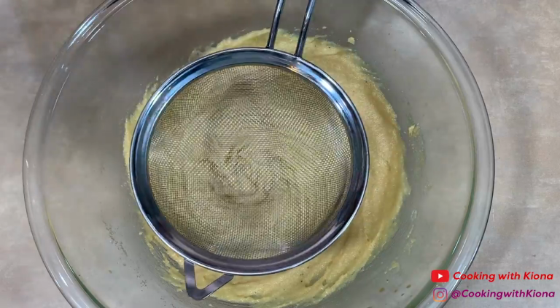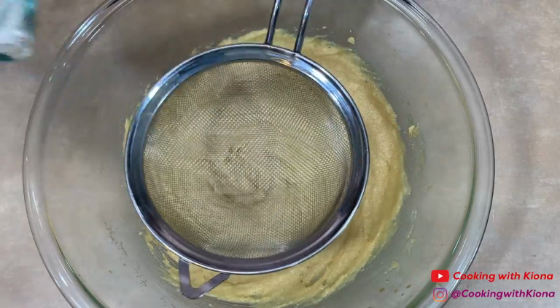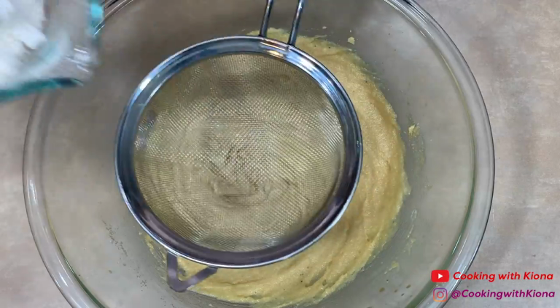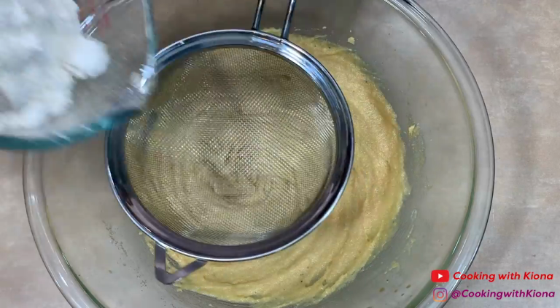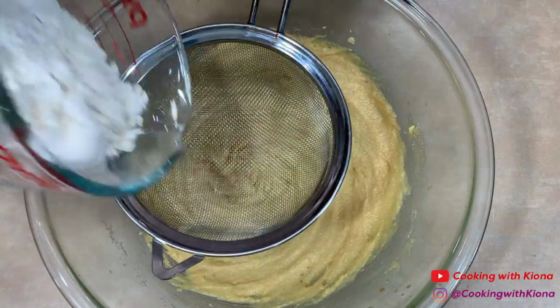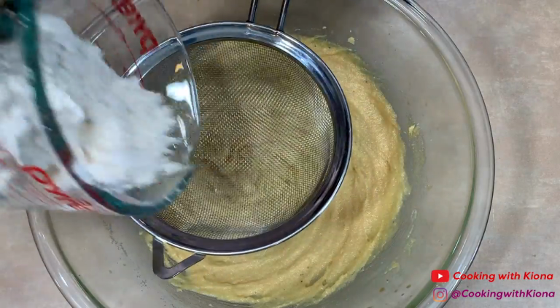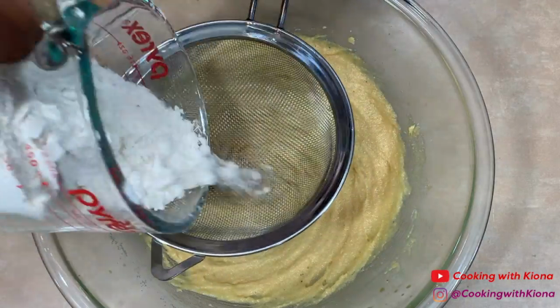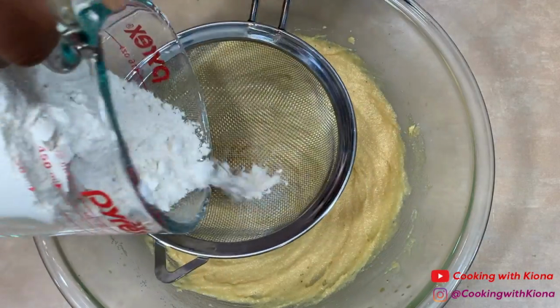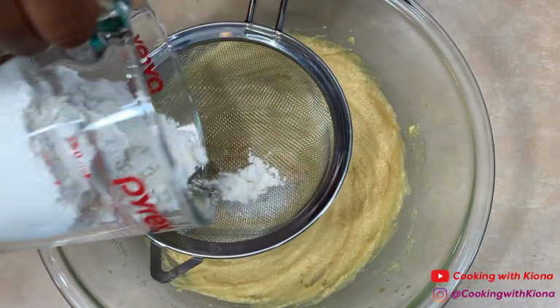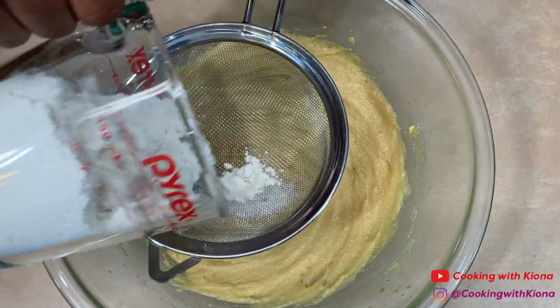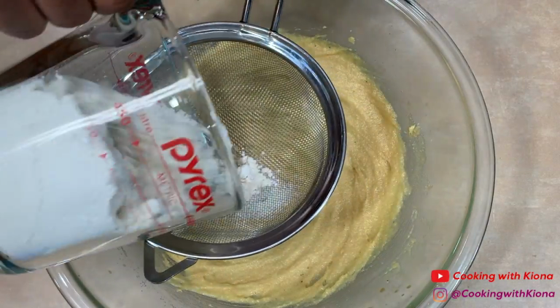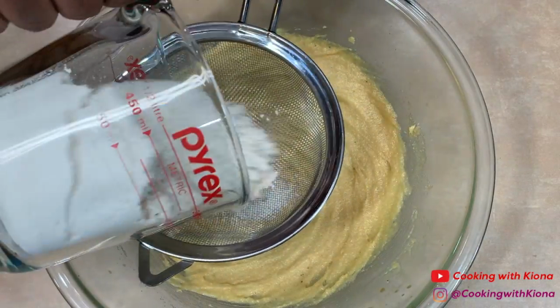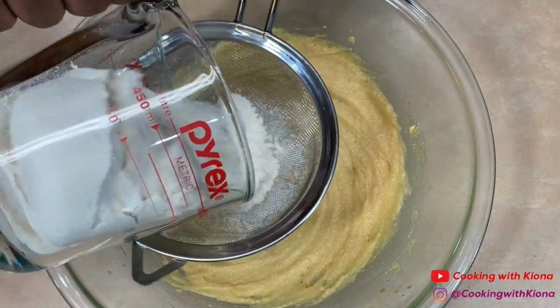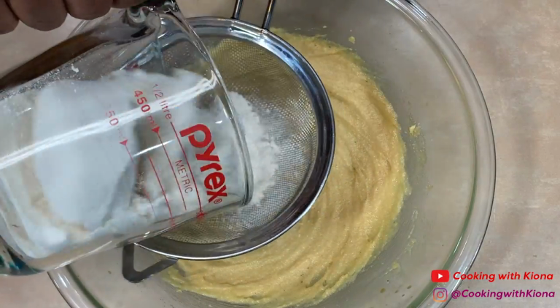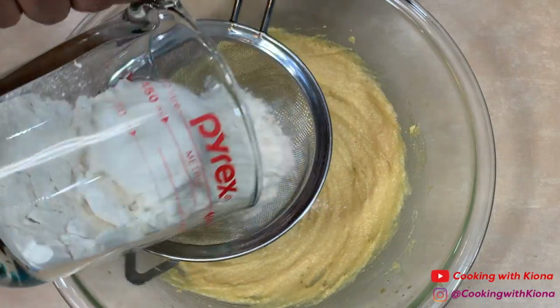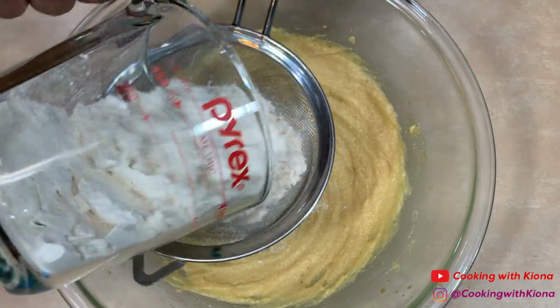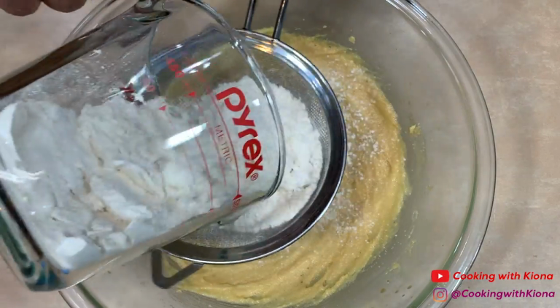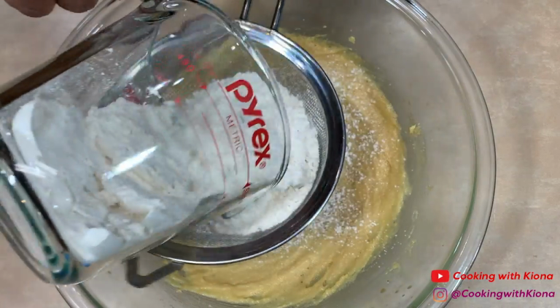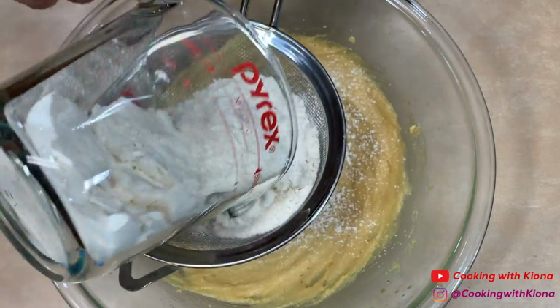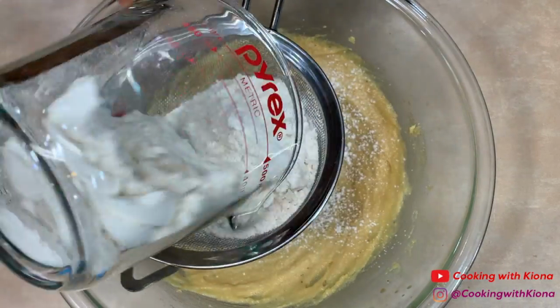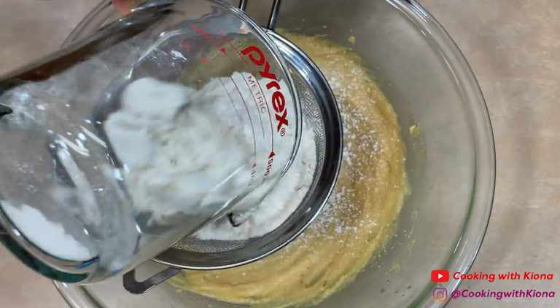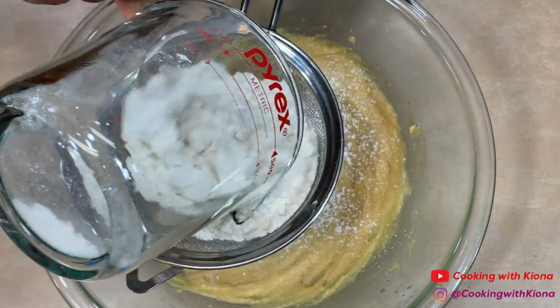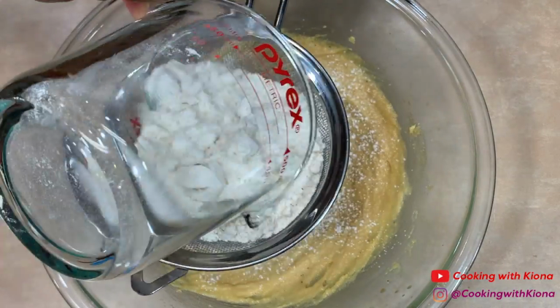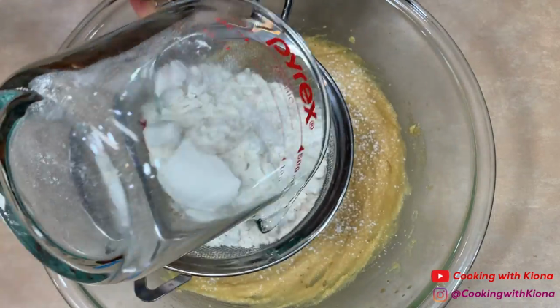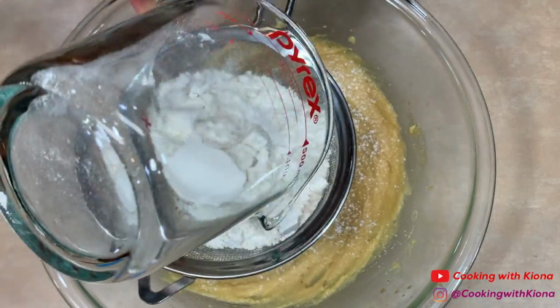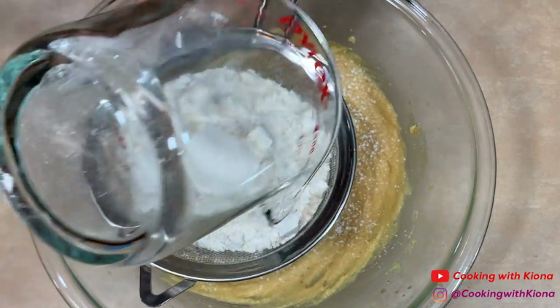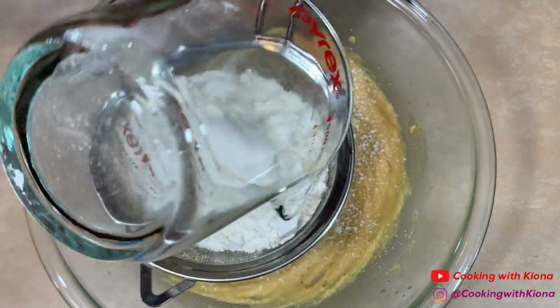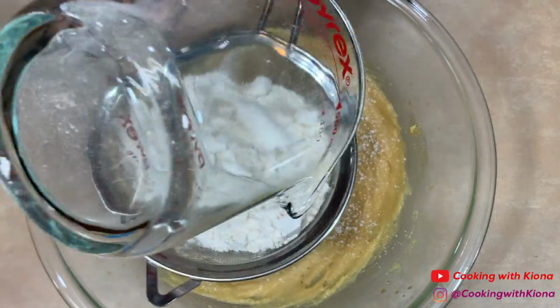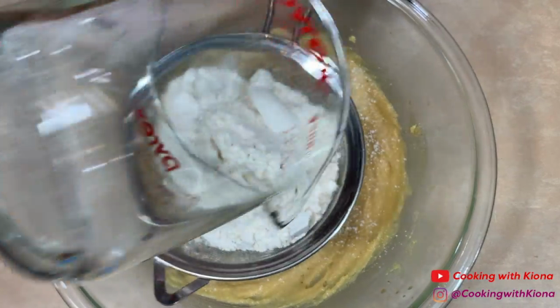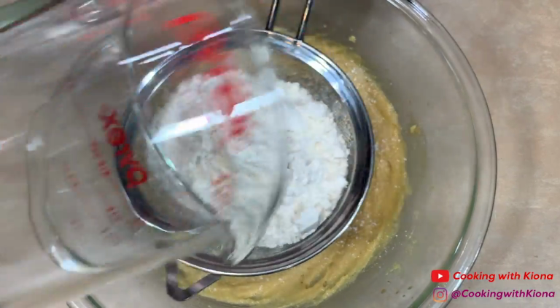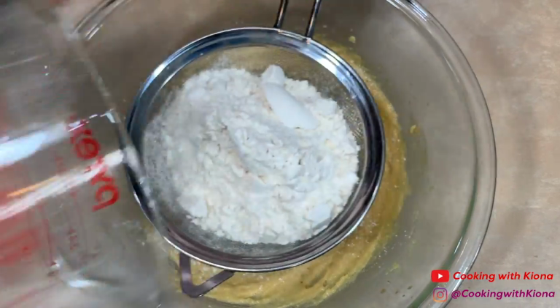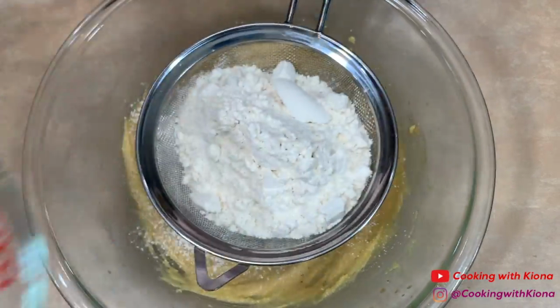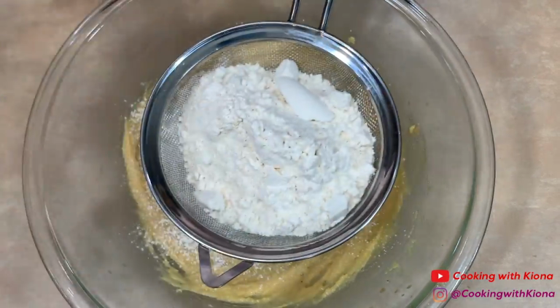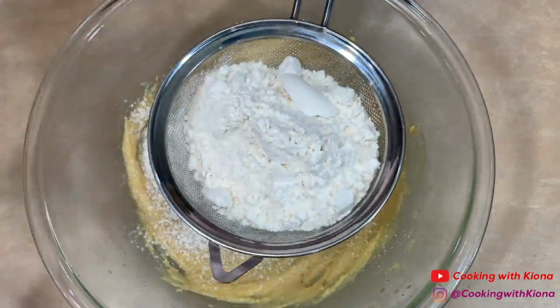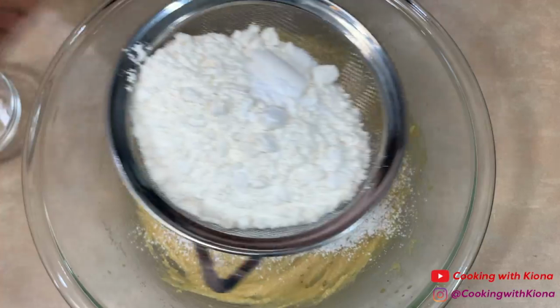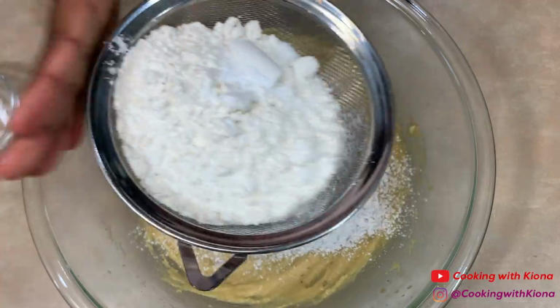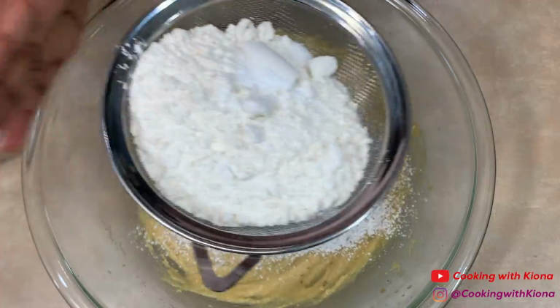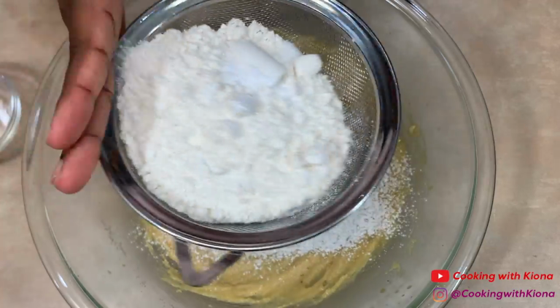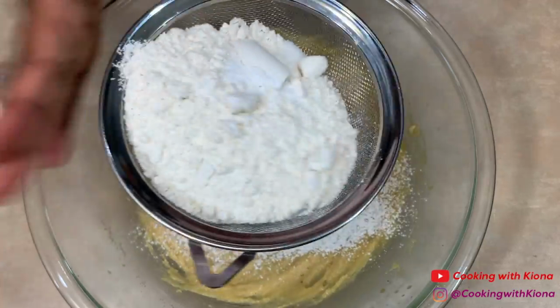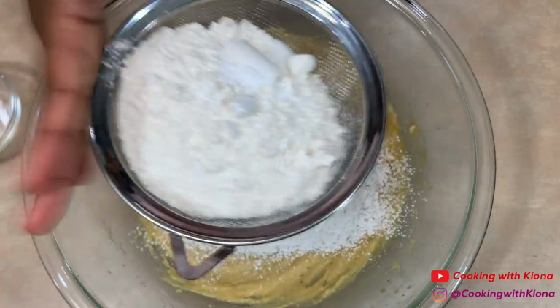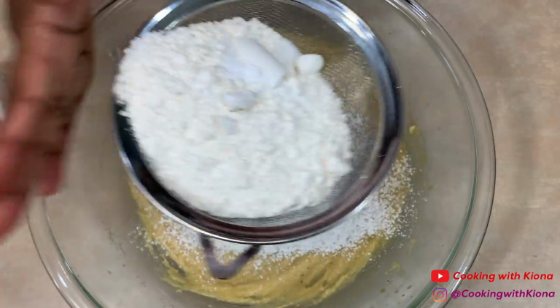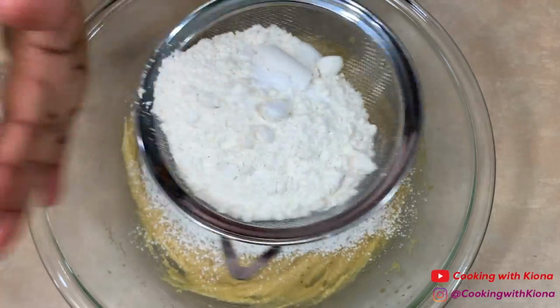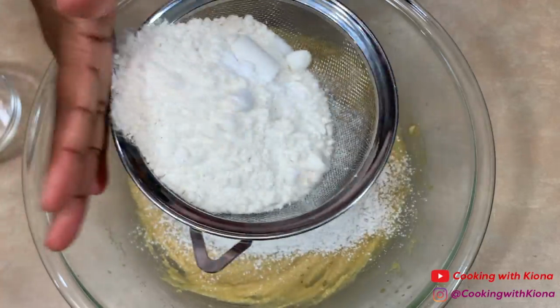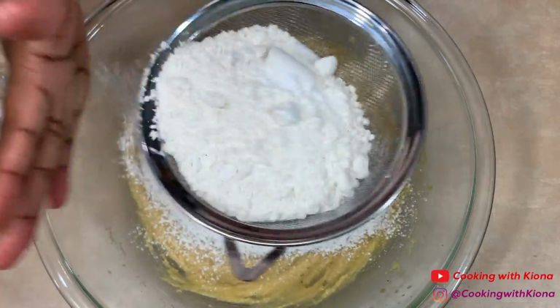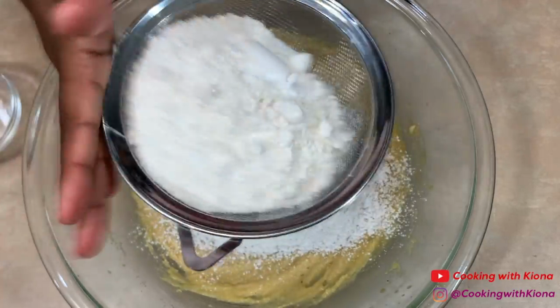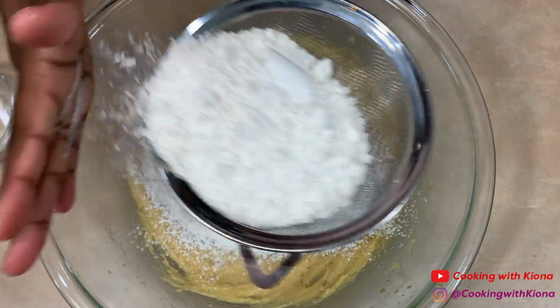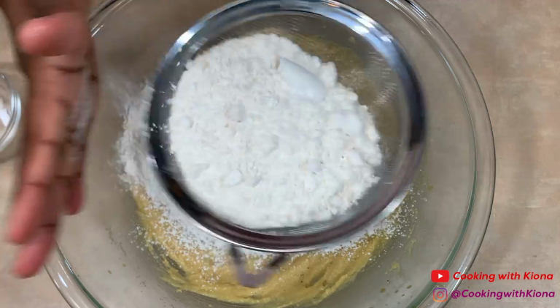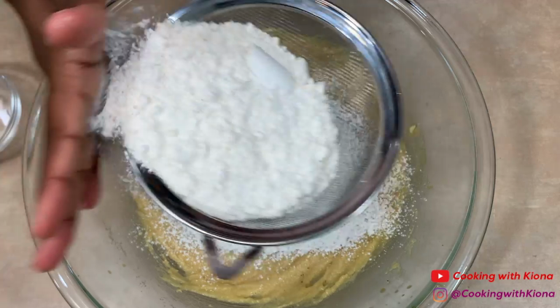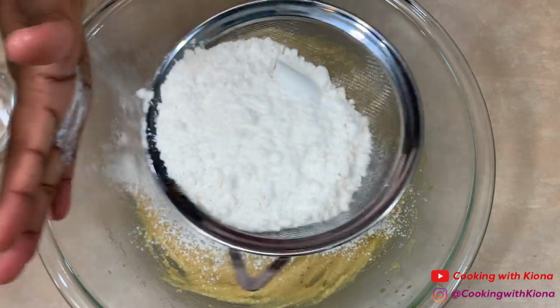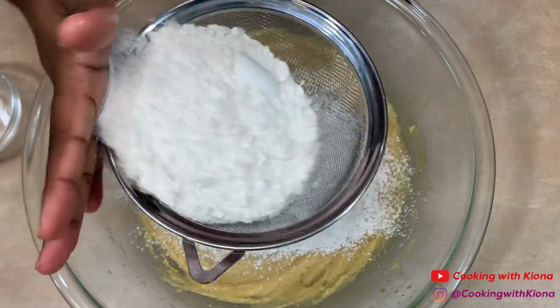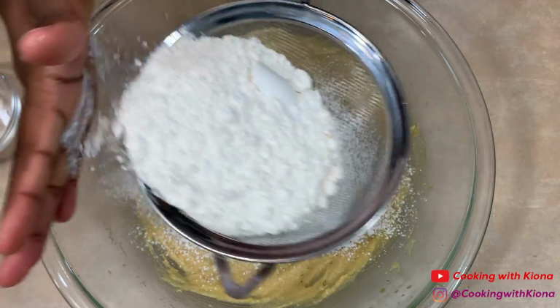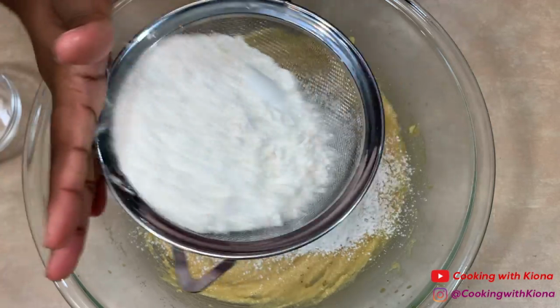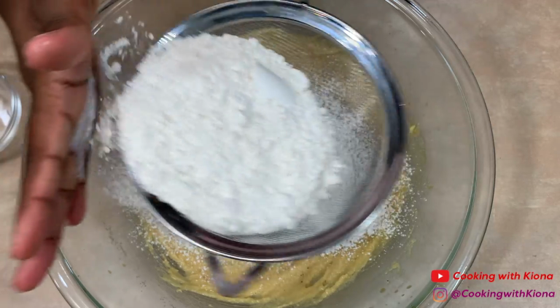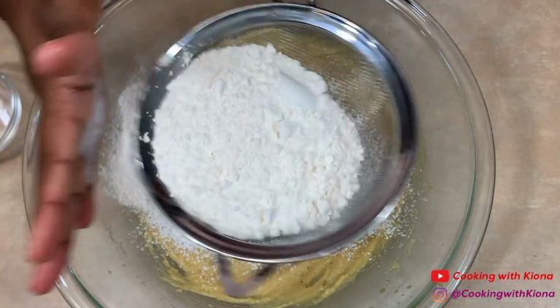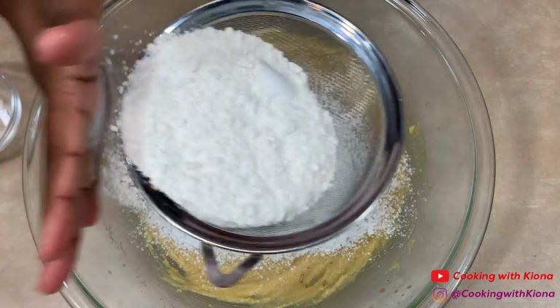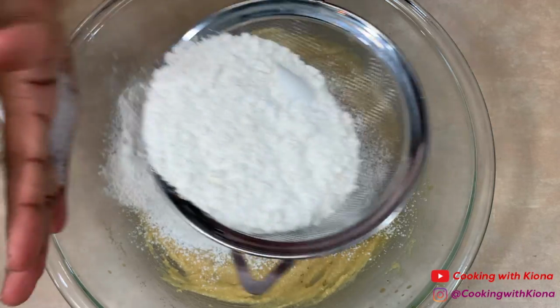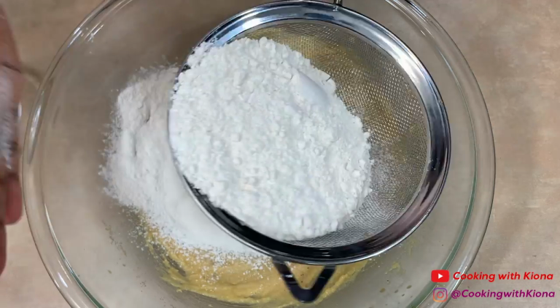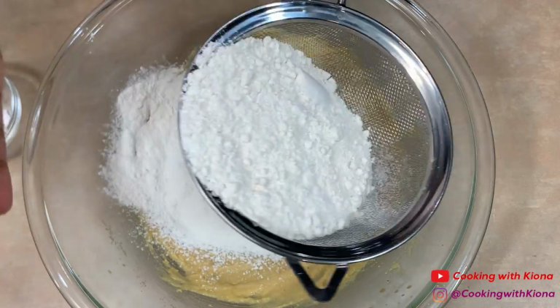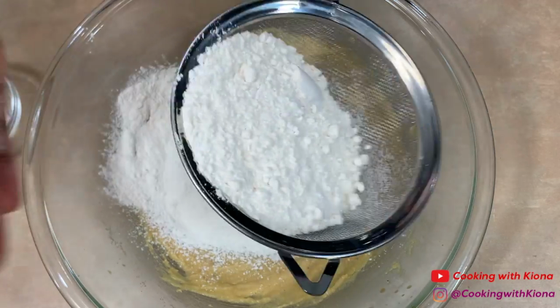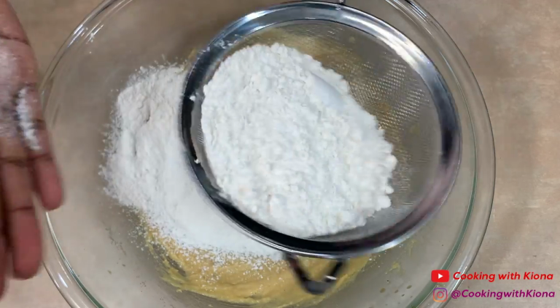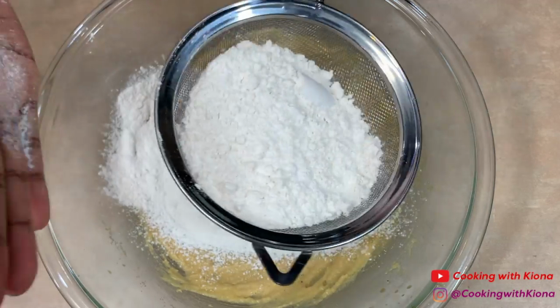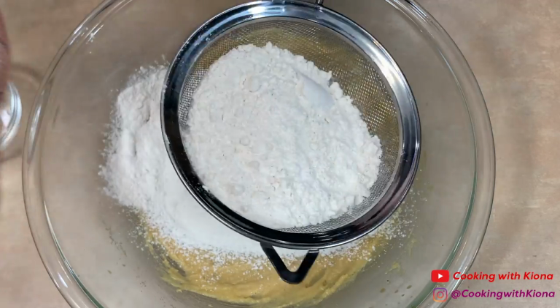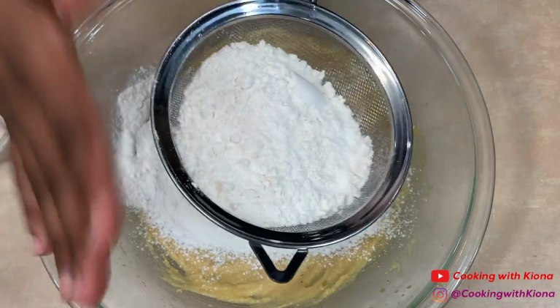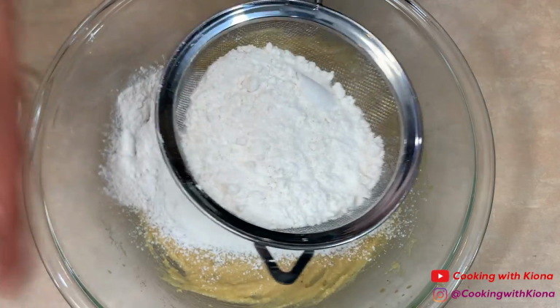After you've mixed in your eggs, add two teaspoons of vanilla extract. Next, gradually sift in one and a half cups of flour, half a teaspoon of baking soda, and half a teaspoon of salt.